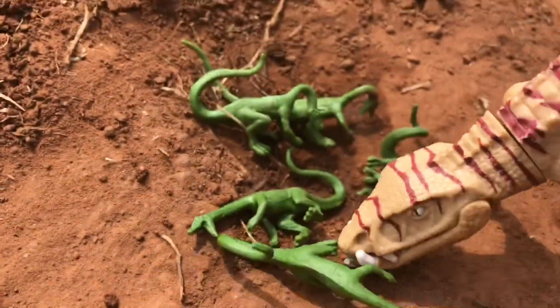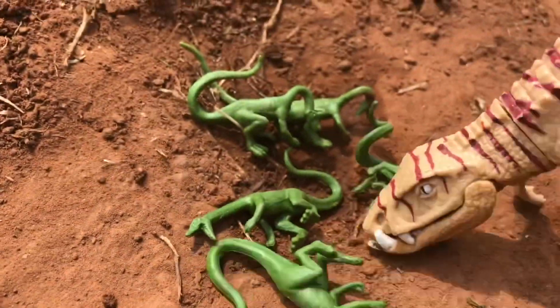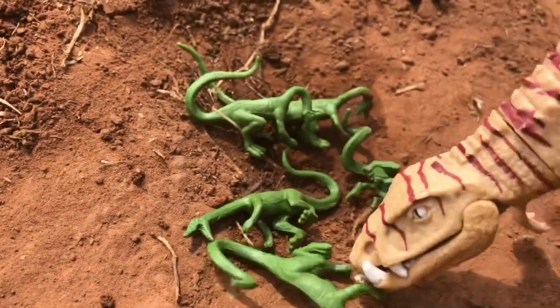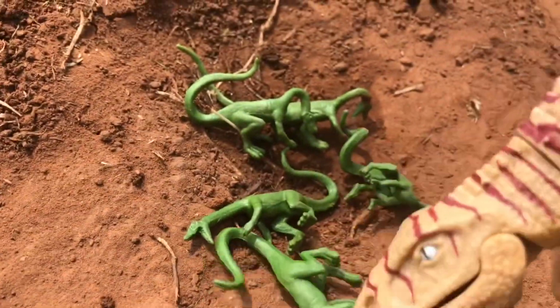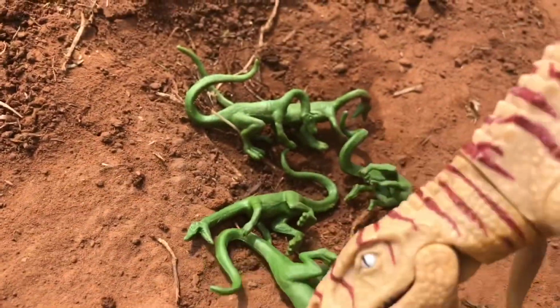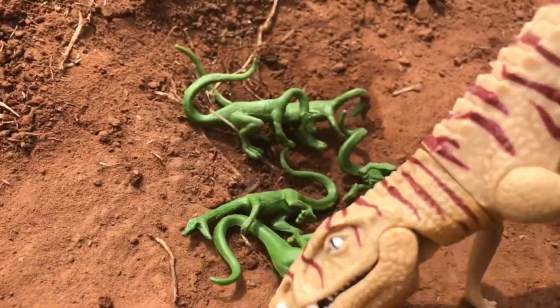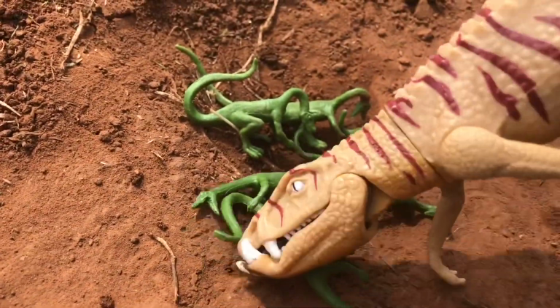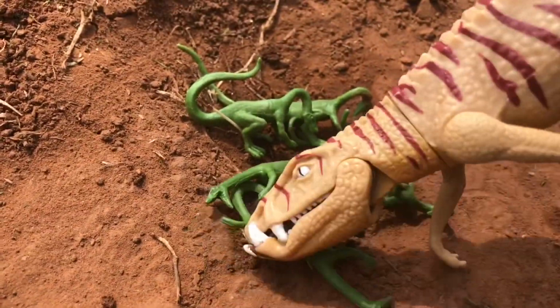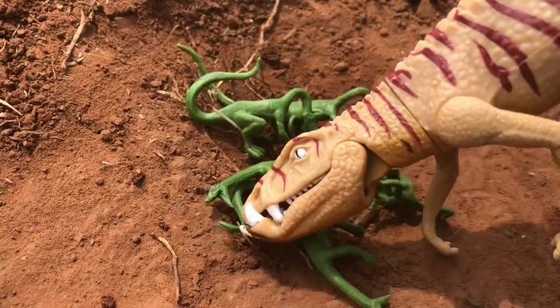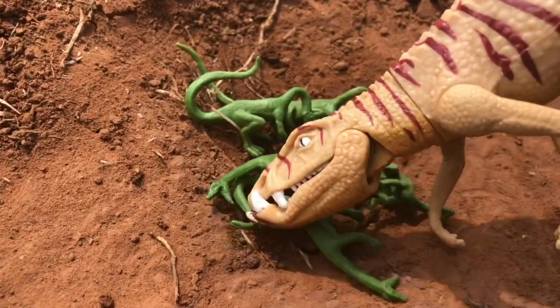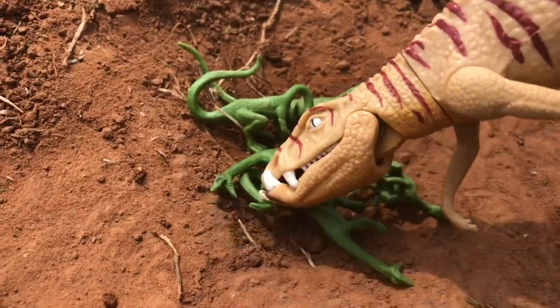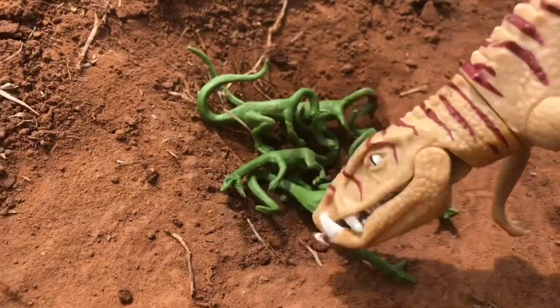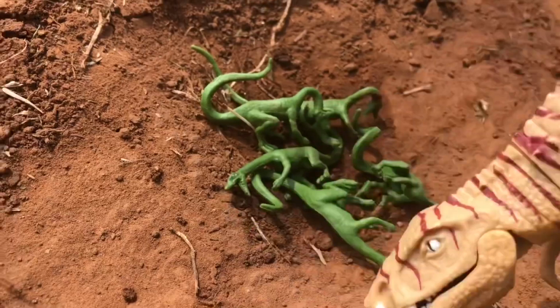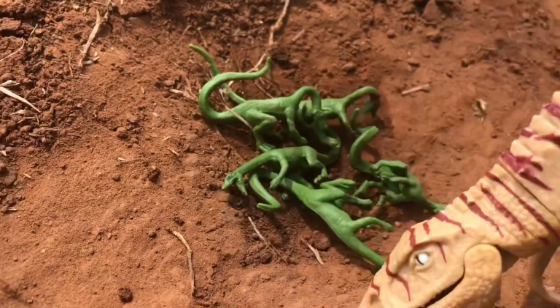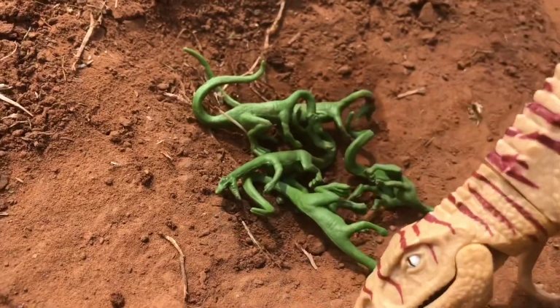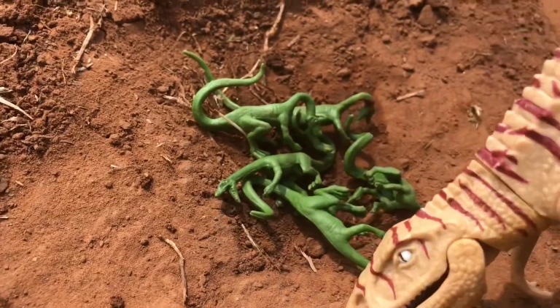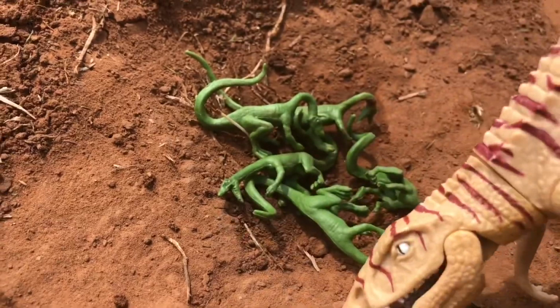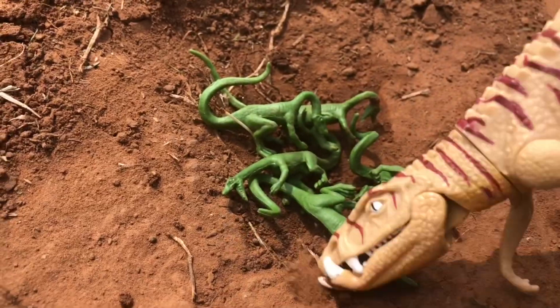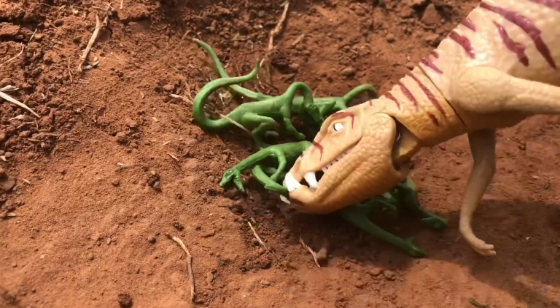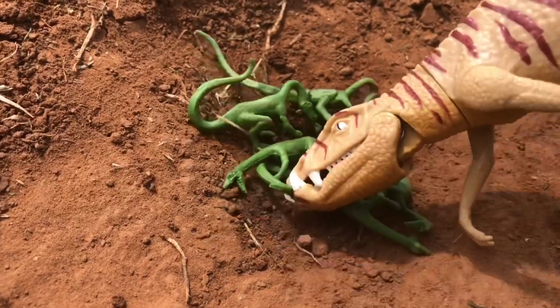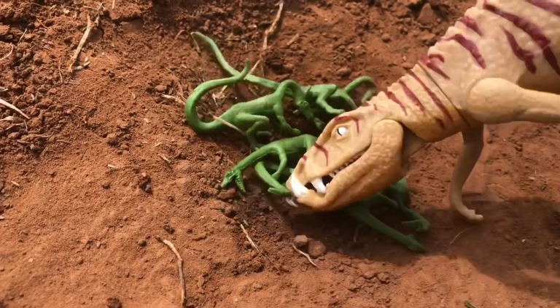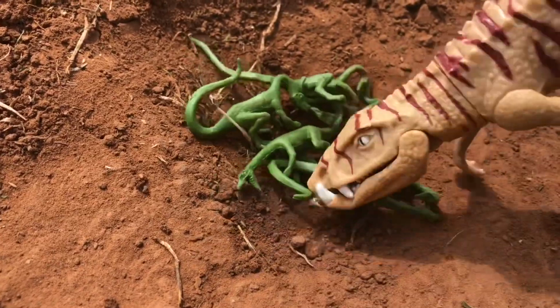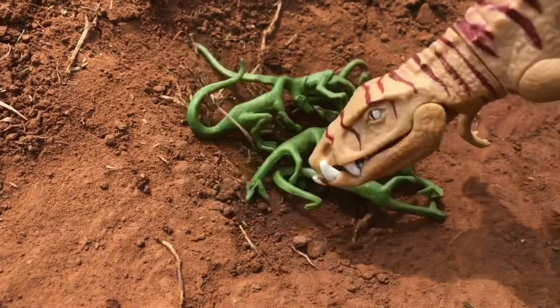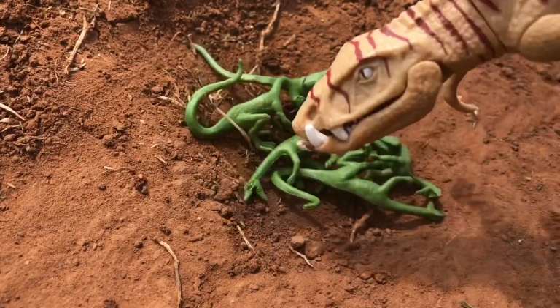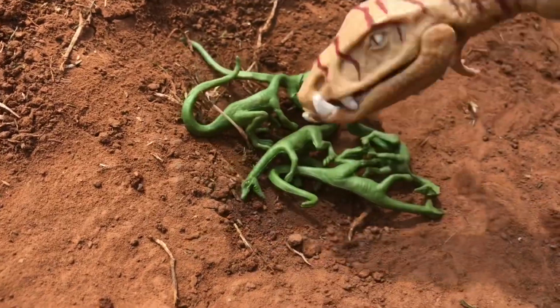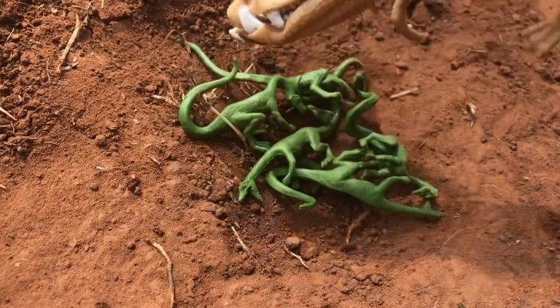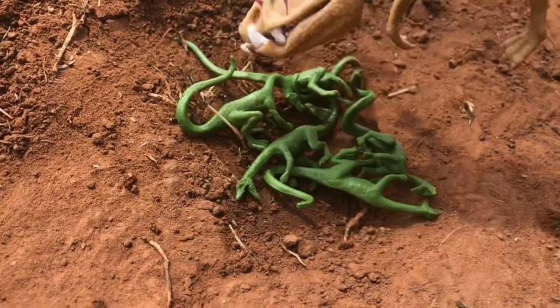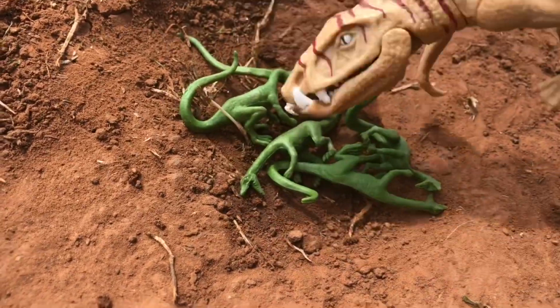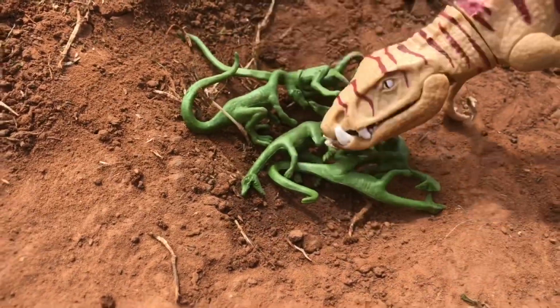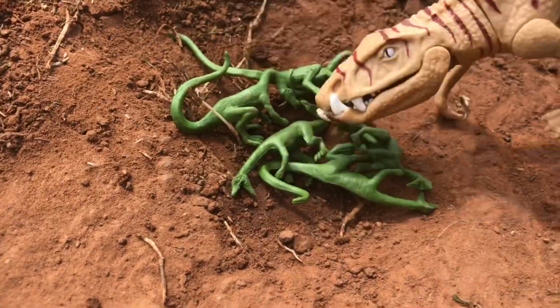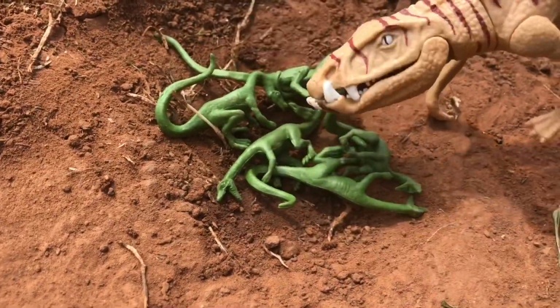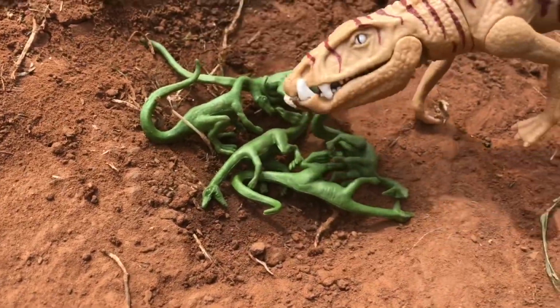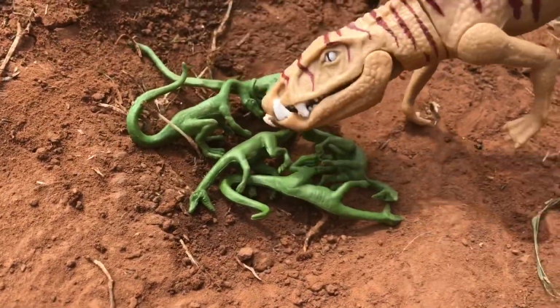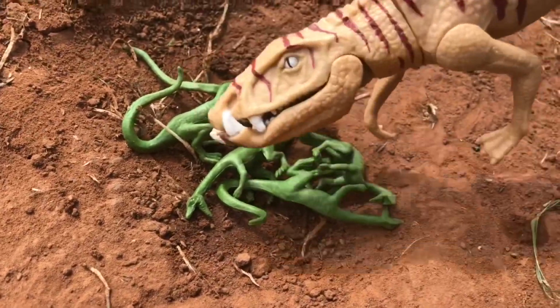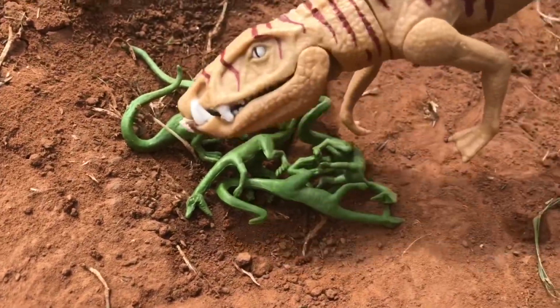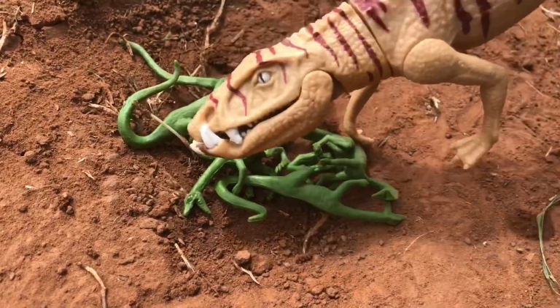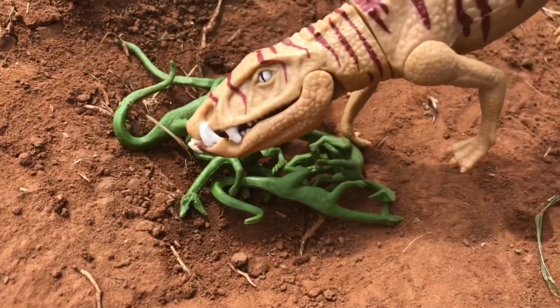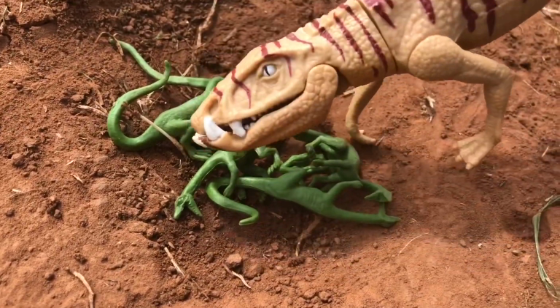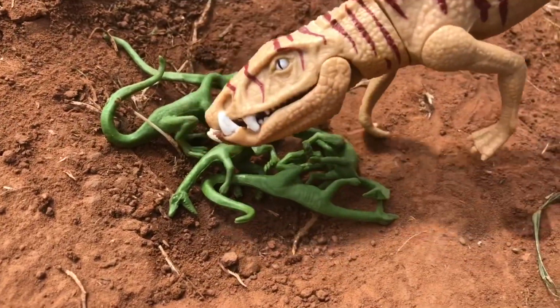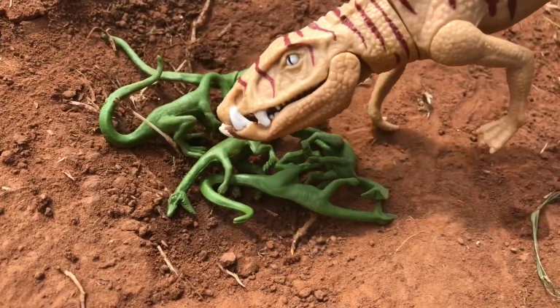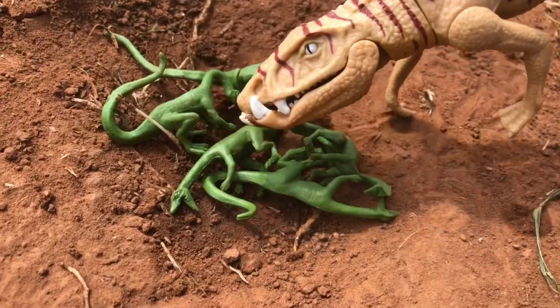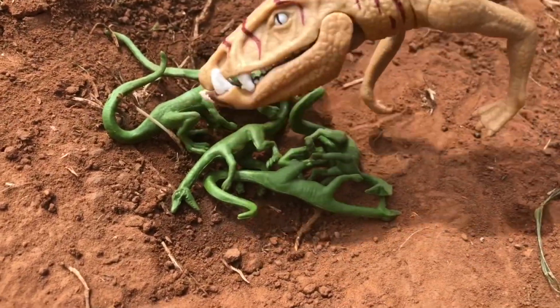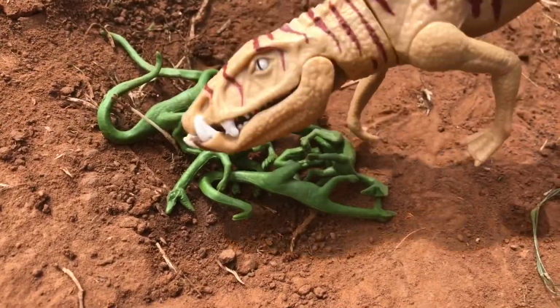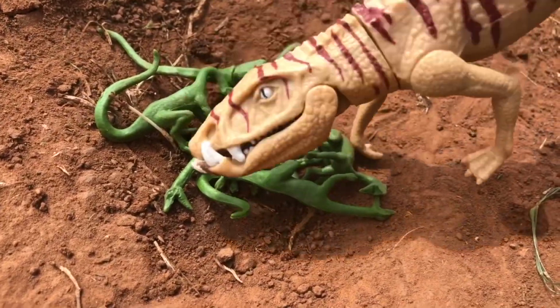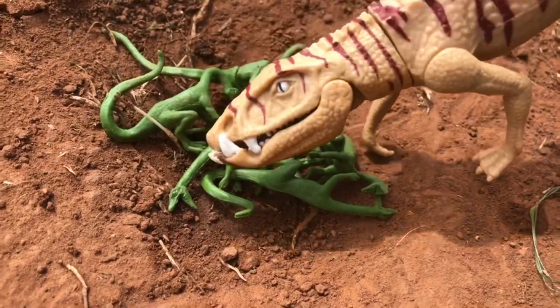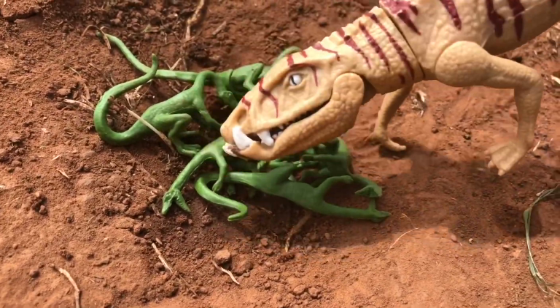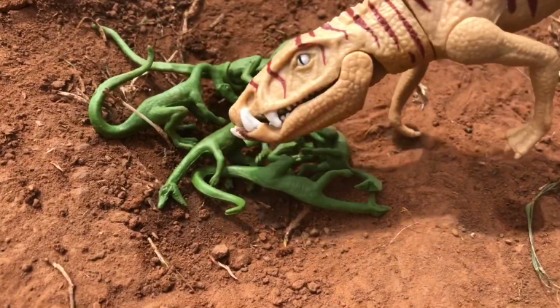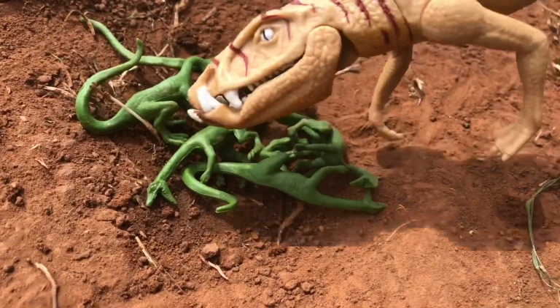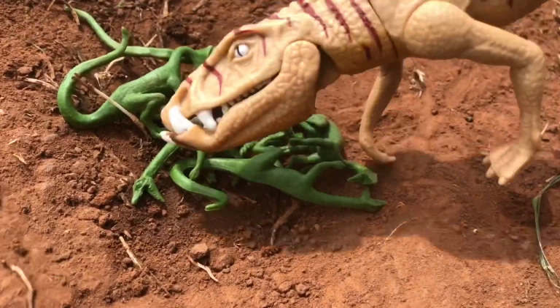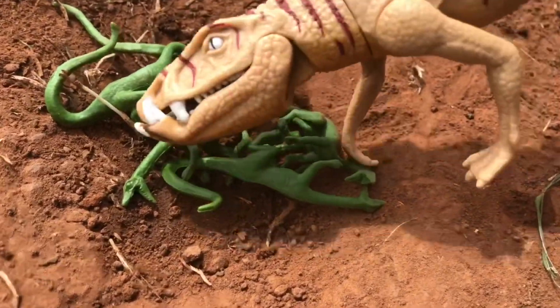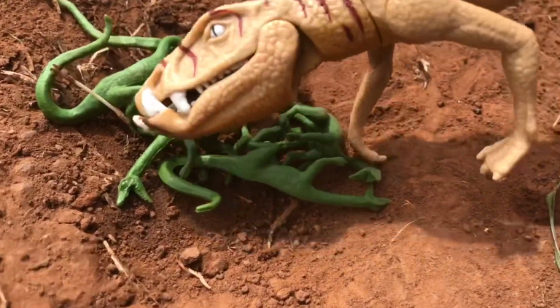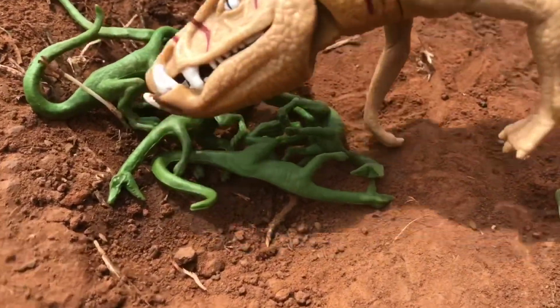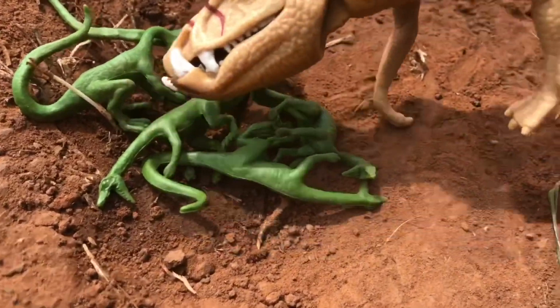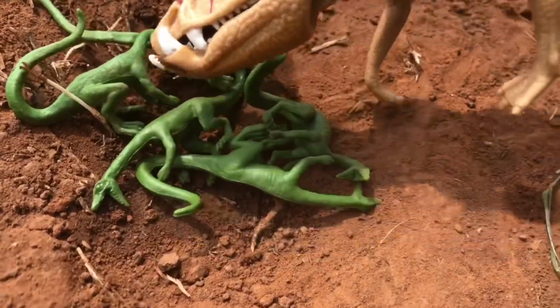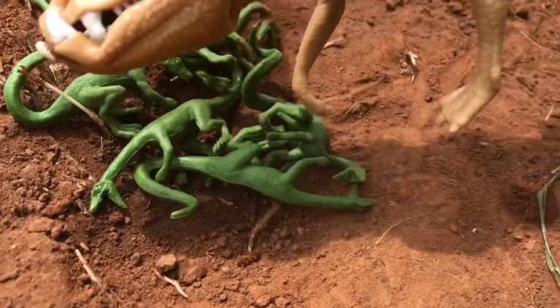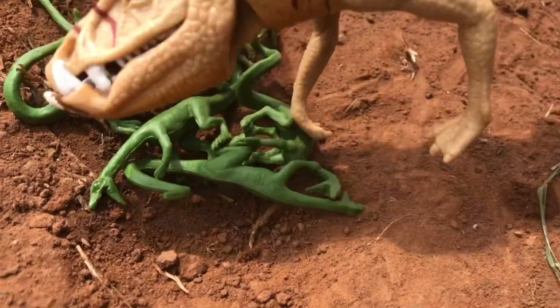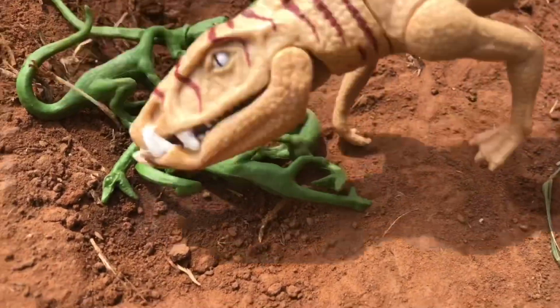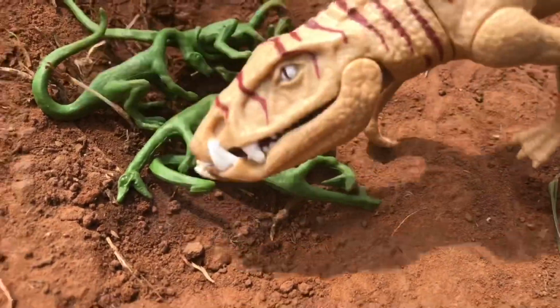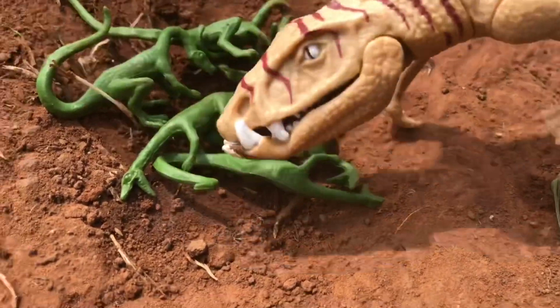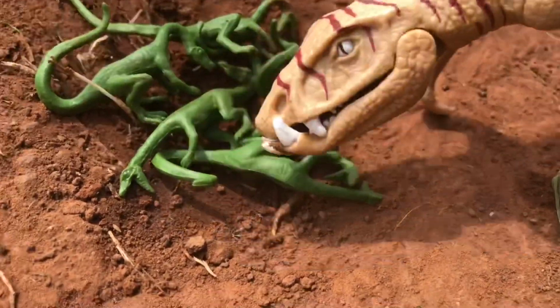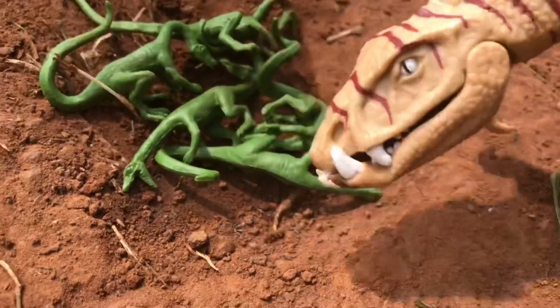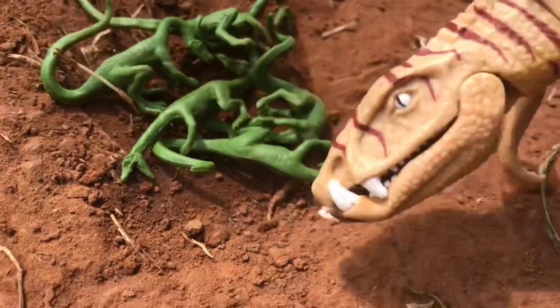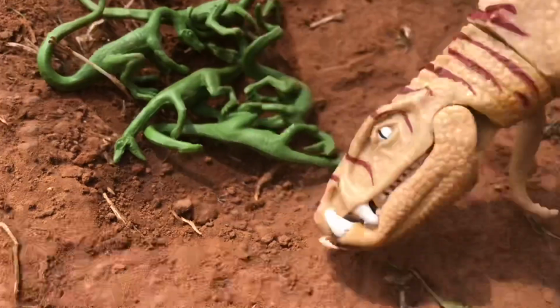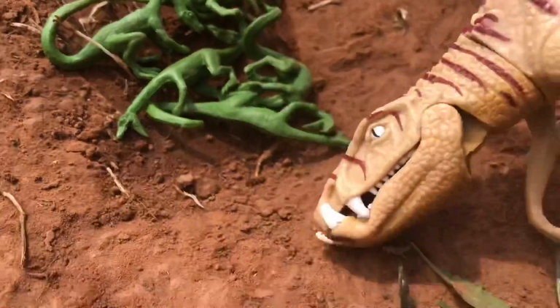That's all for now. Next time we'll look at a smaller creature. And remember, if something chases you, run.